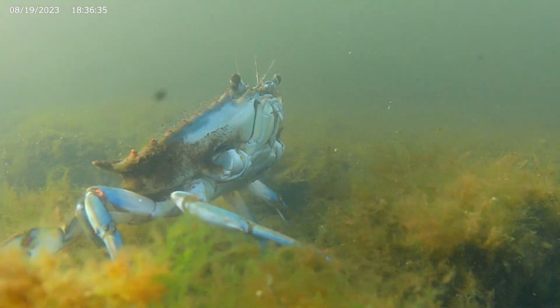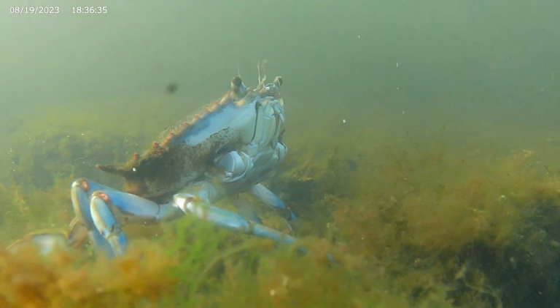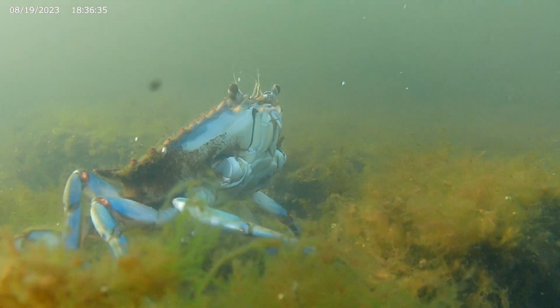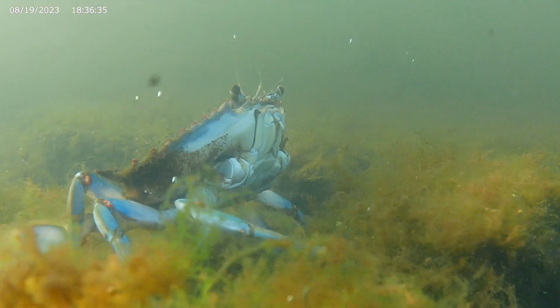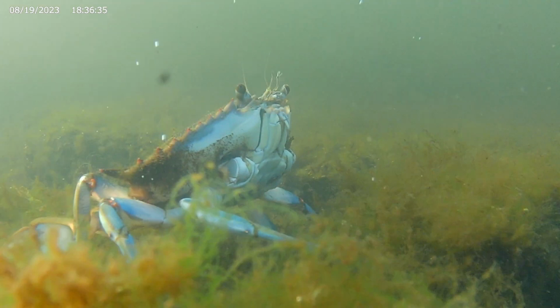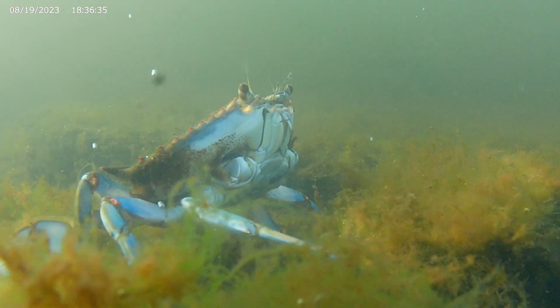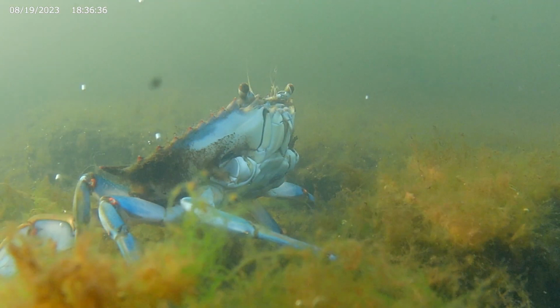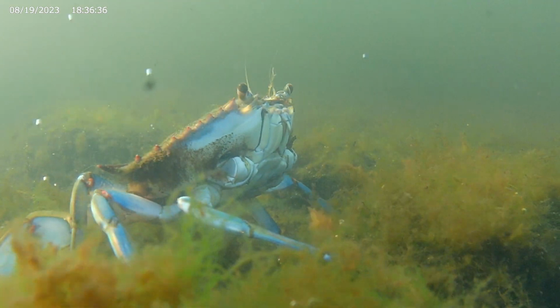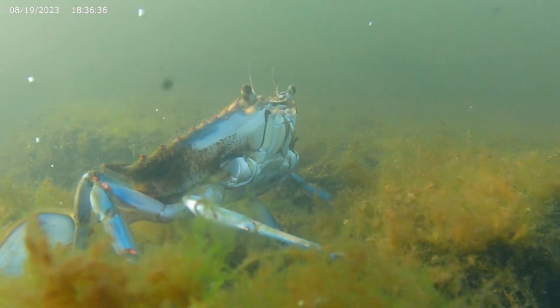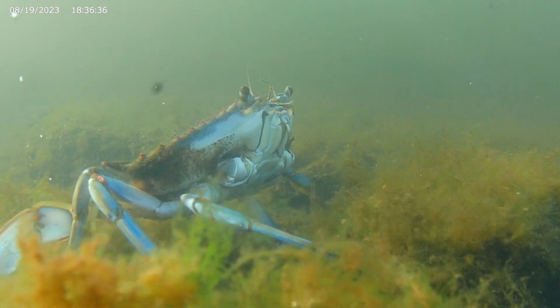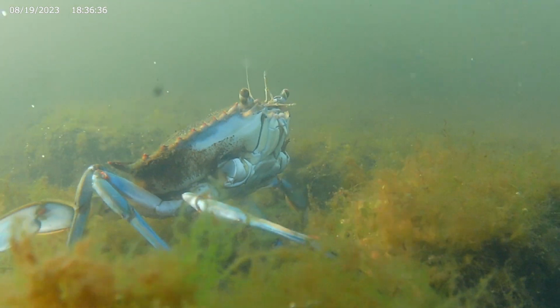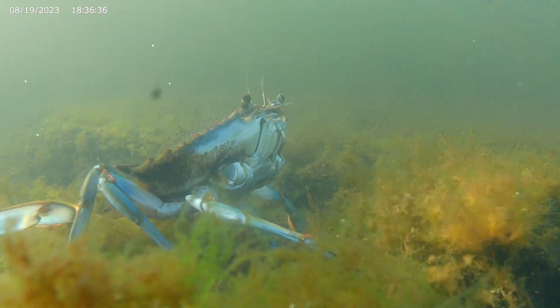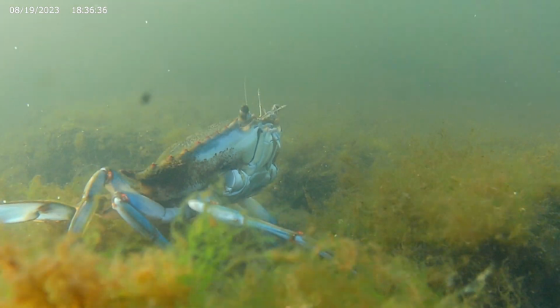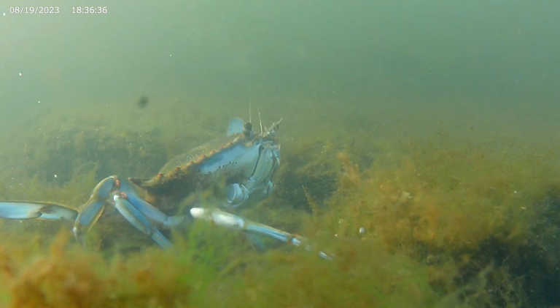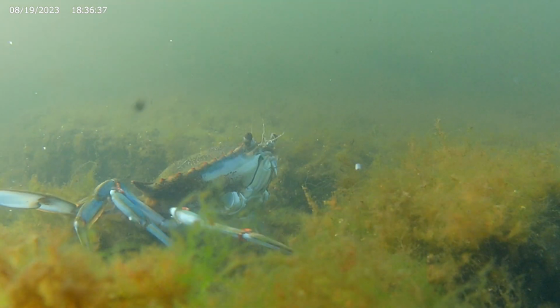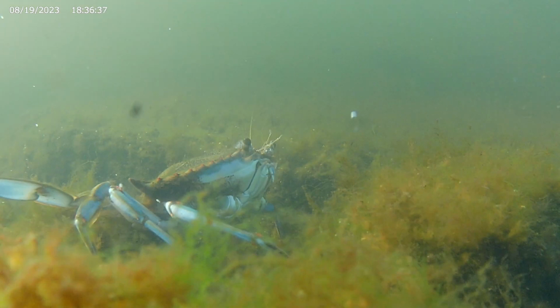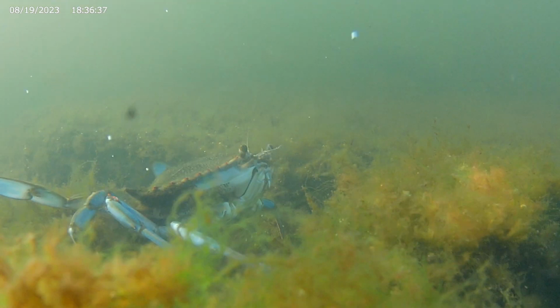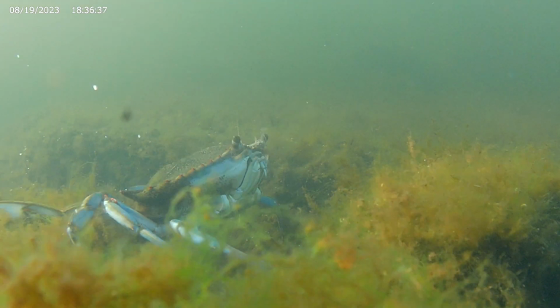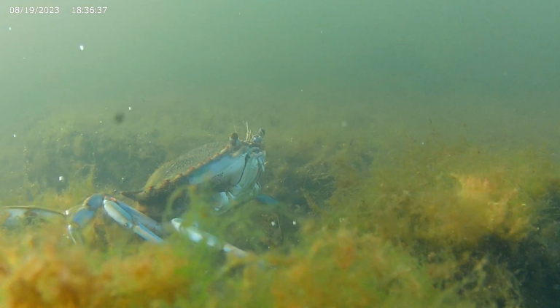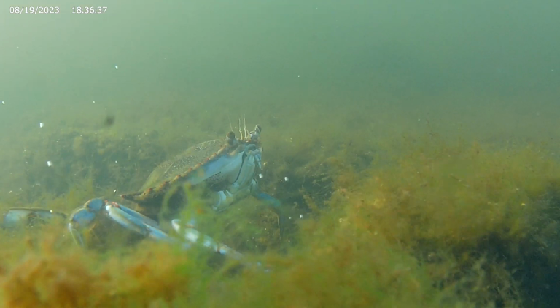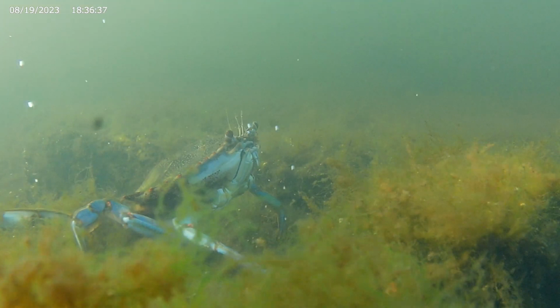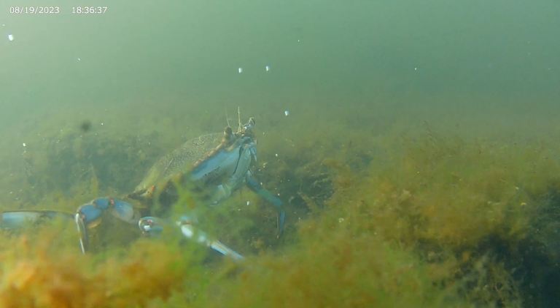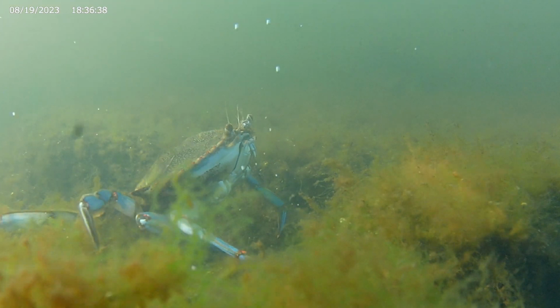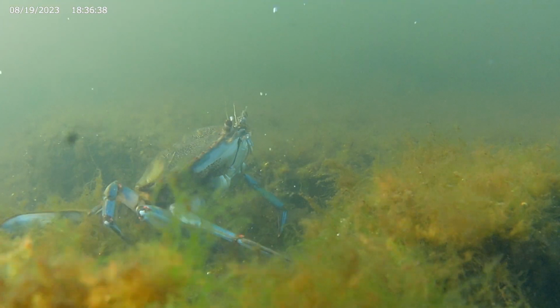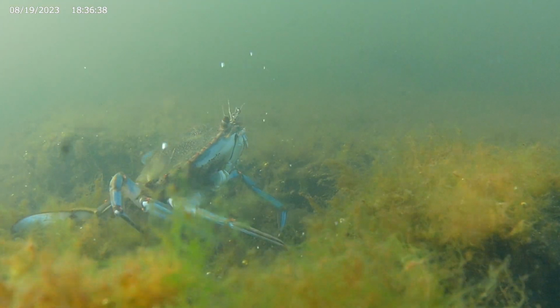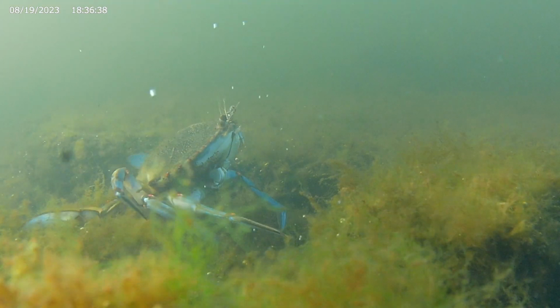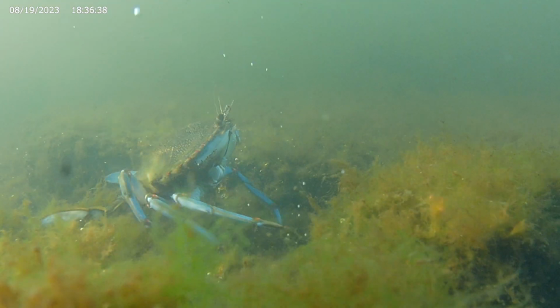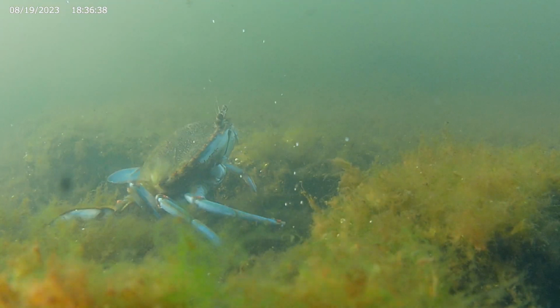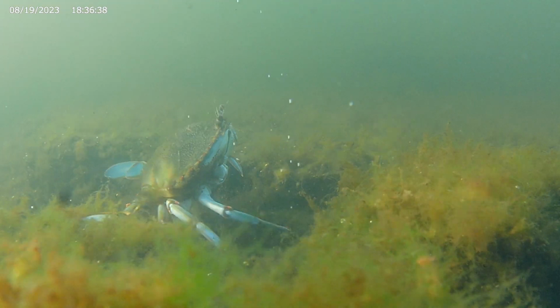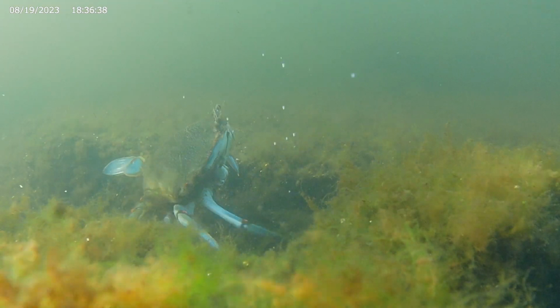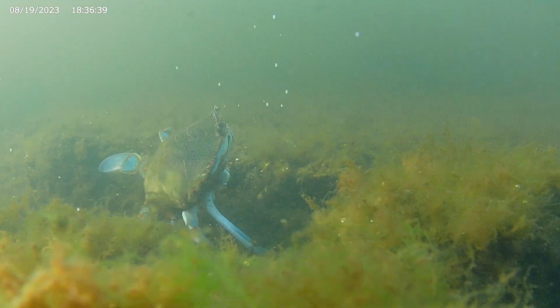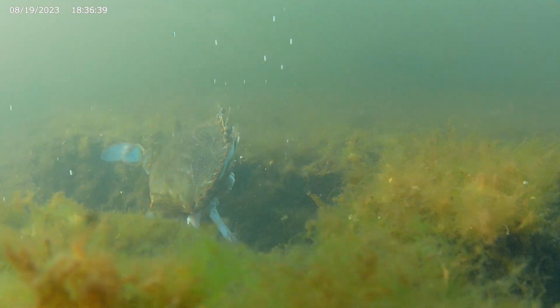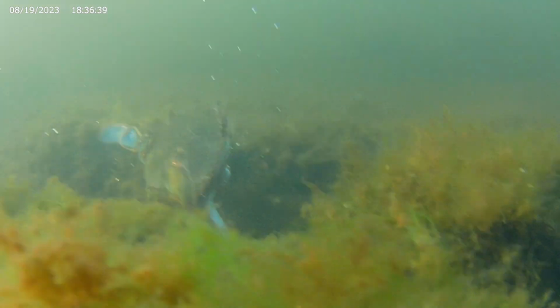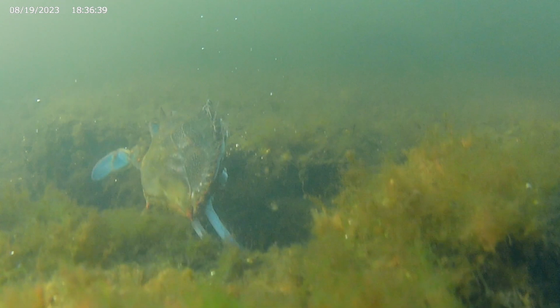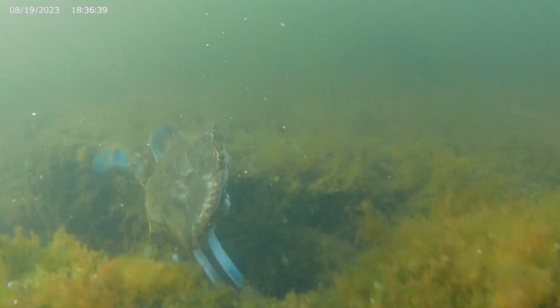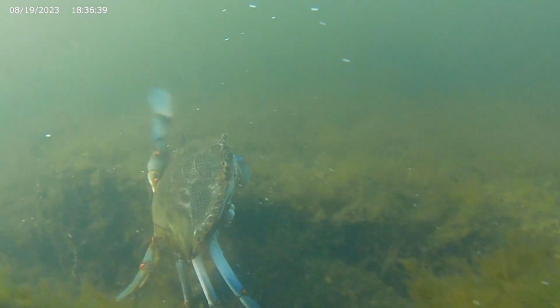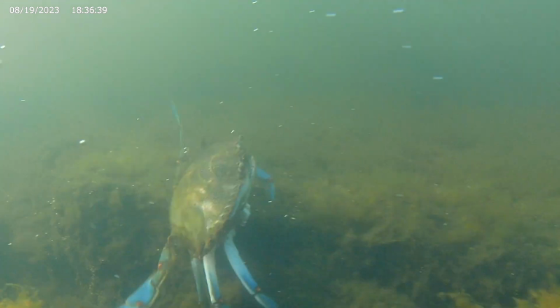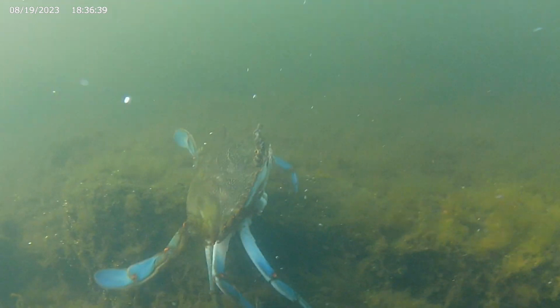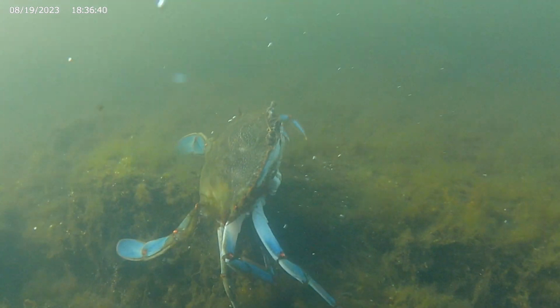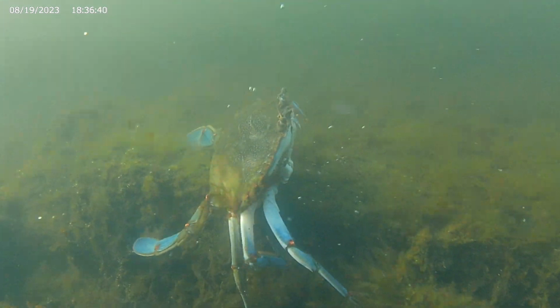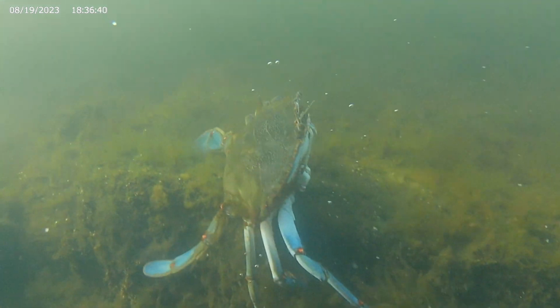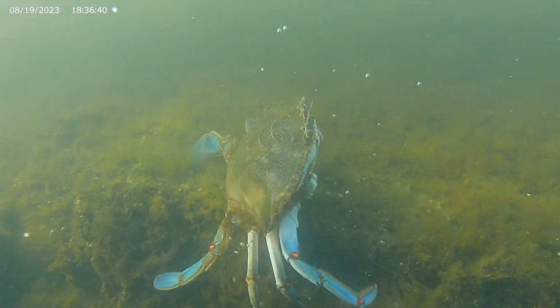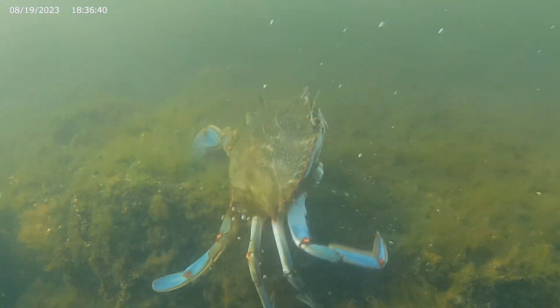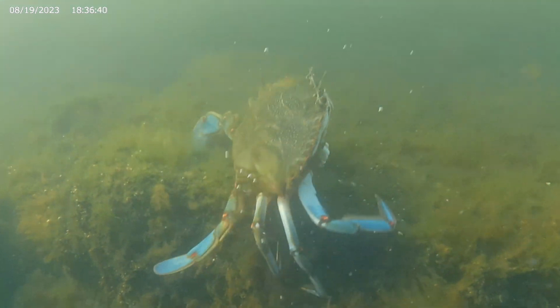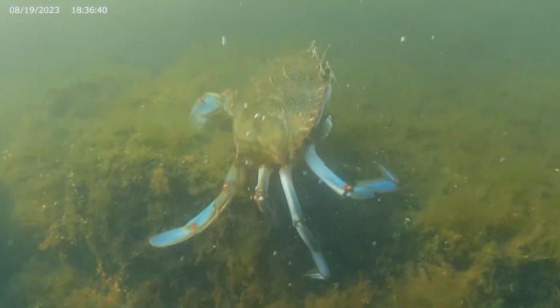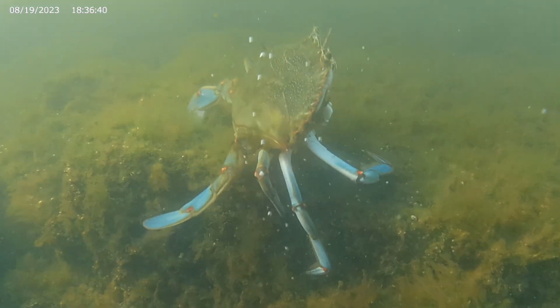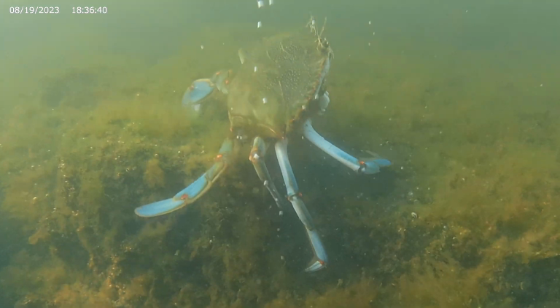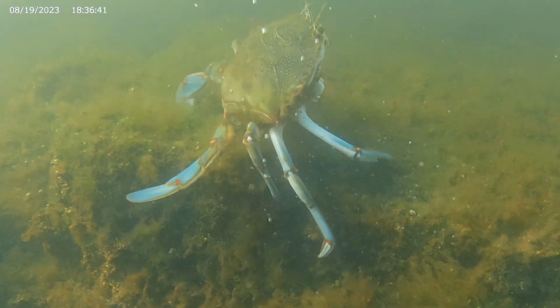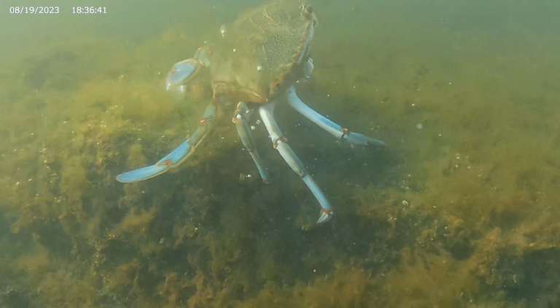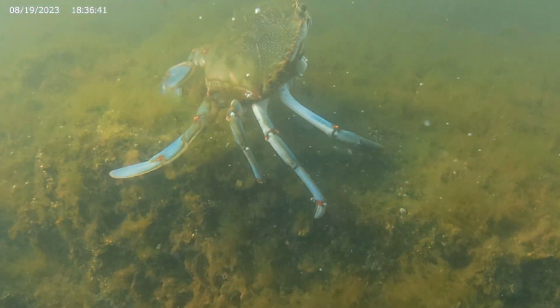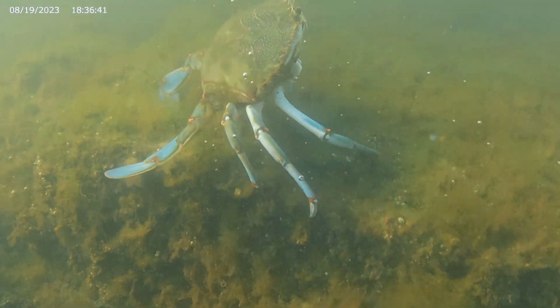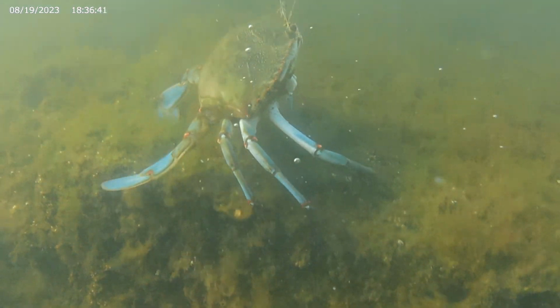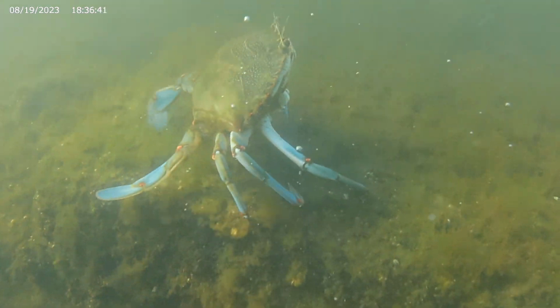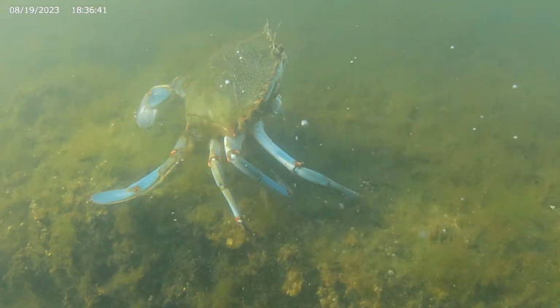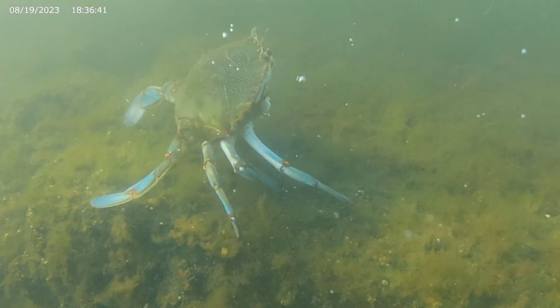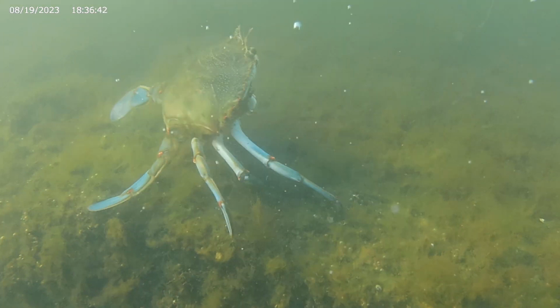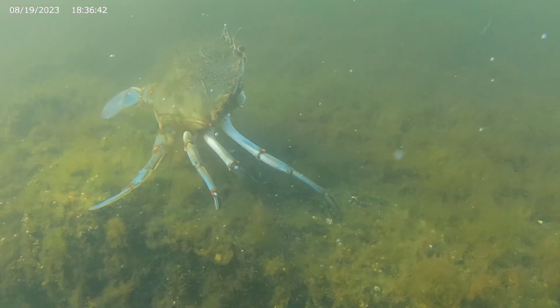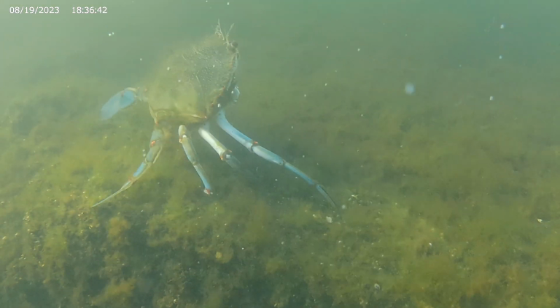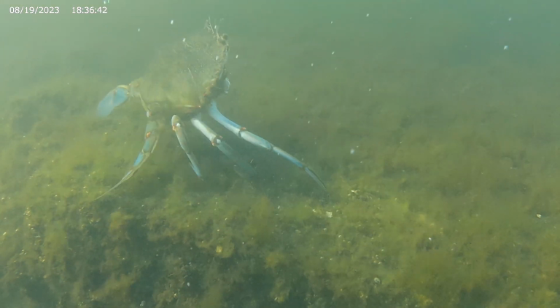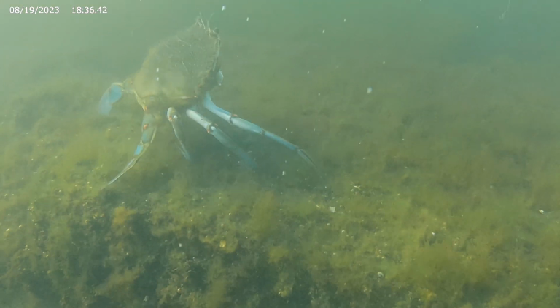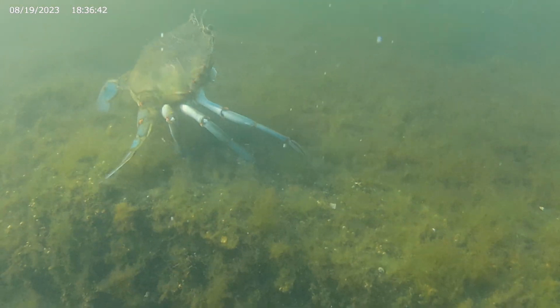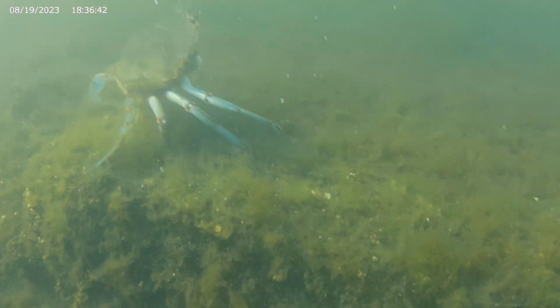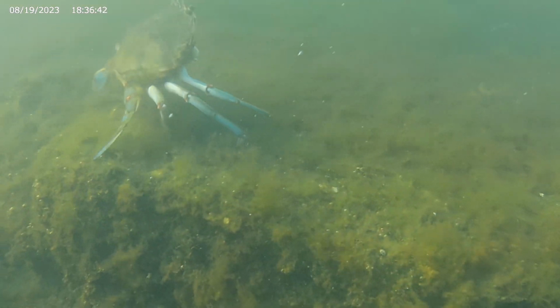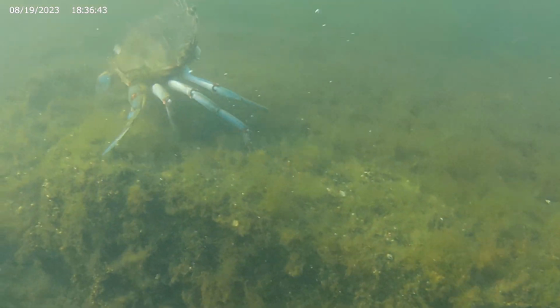When the limbs do grow back, they grow like the rest of the crab — not continuously, but in stages.